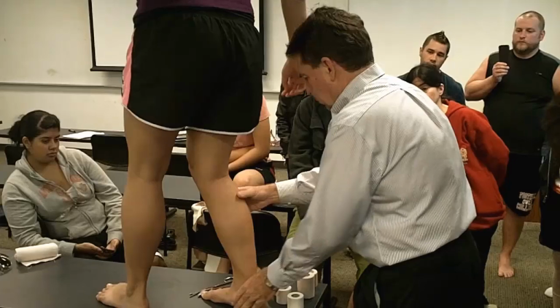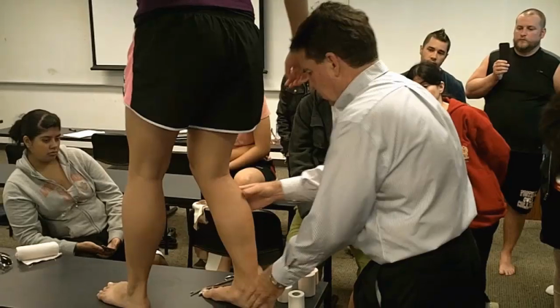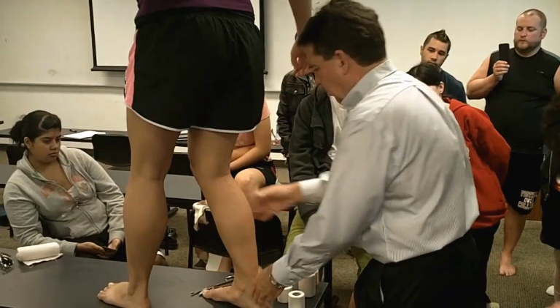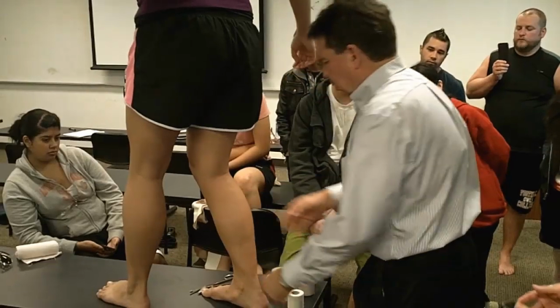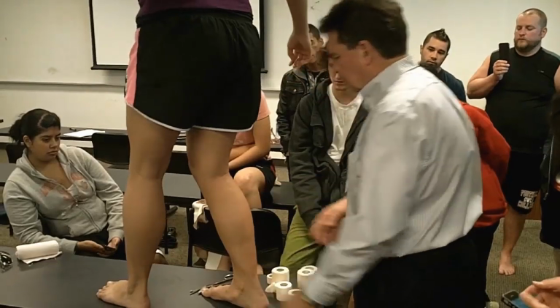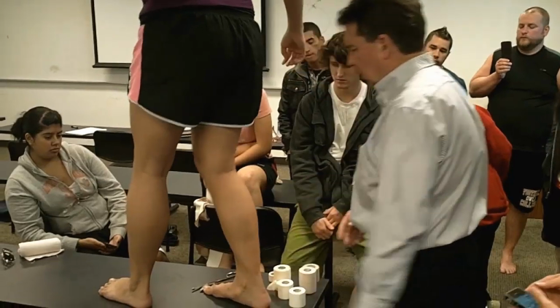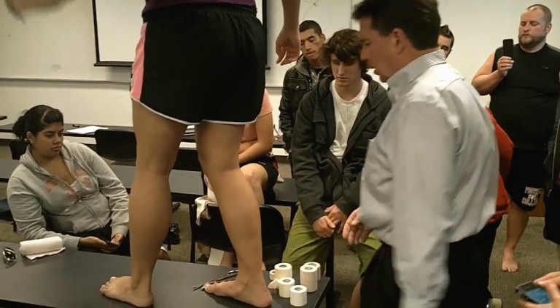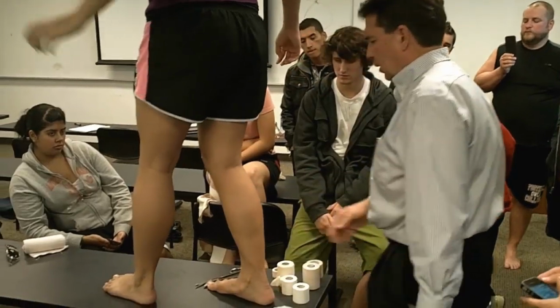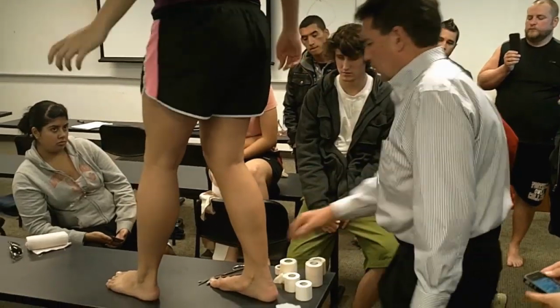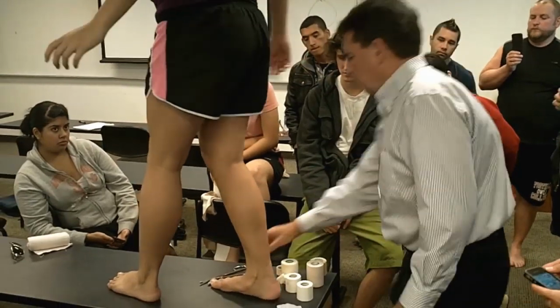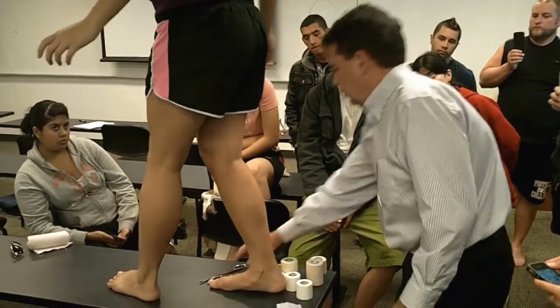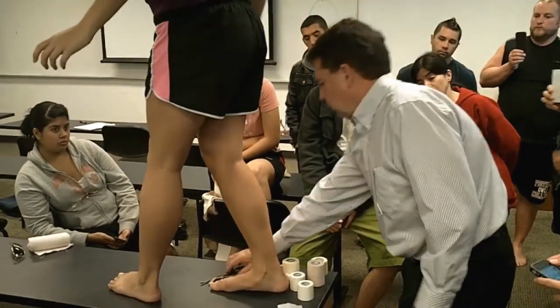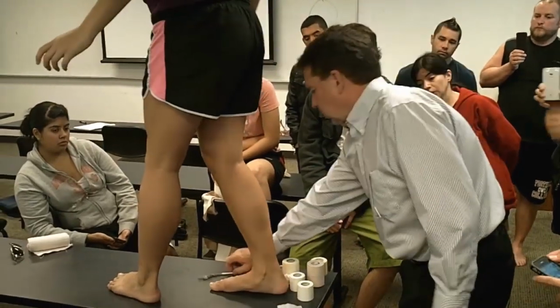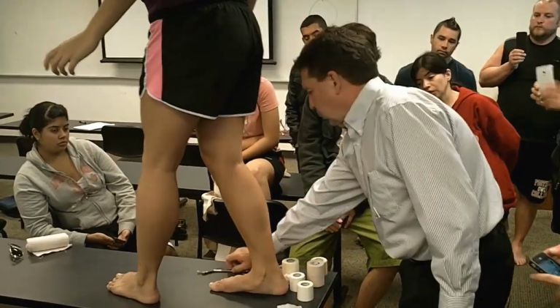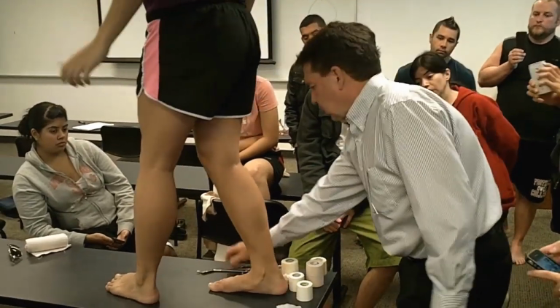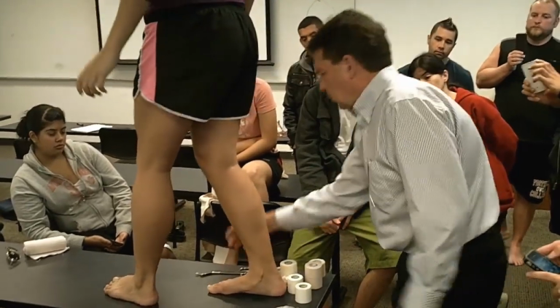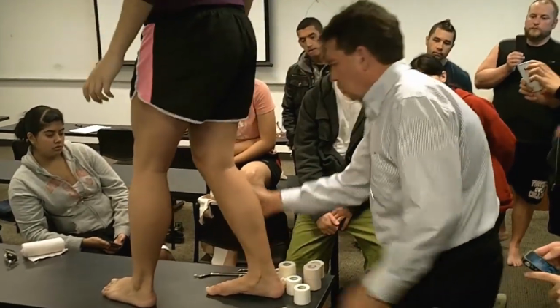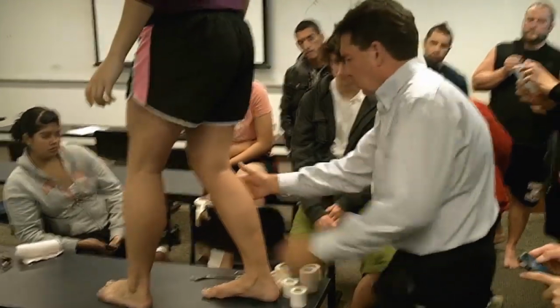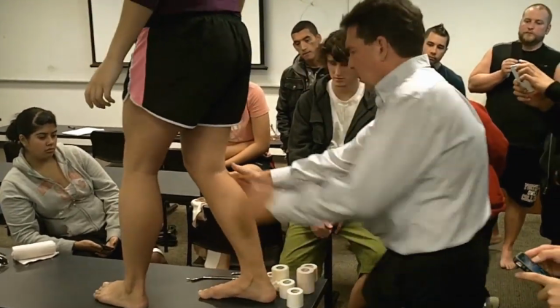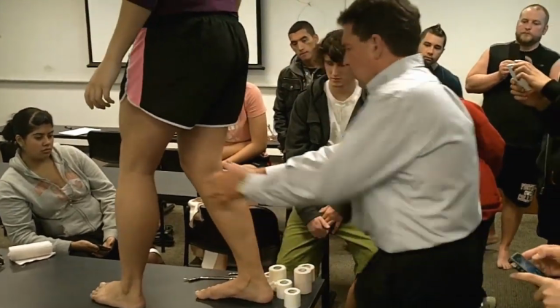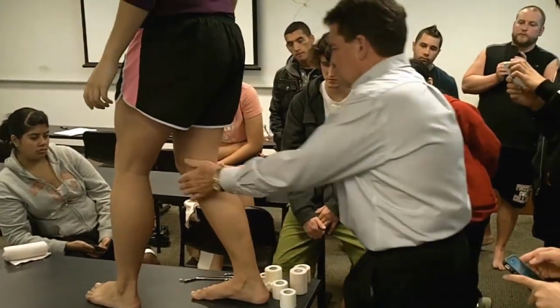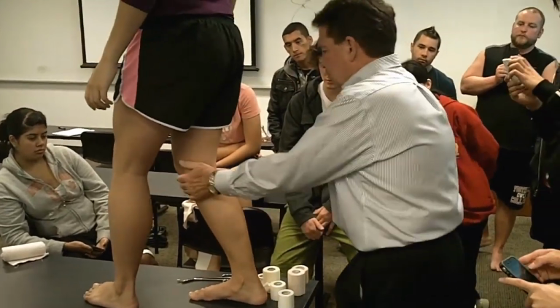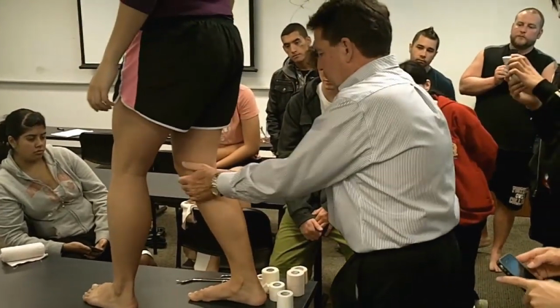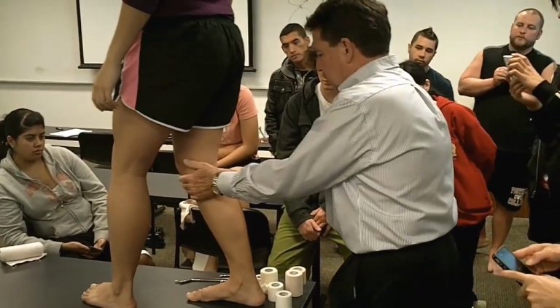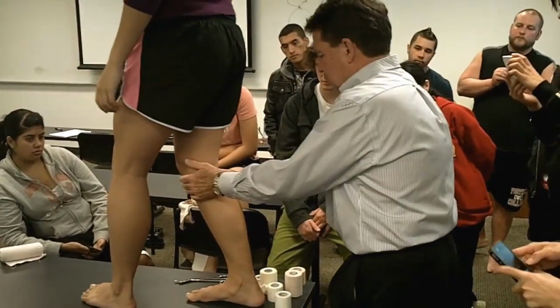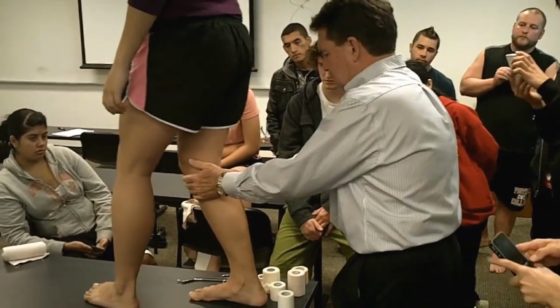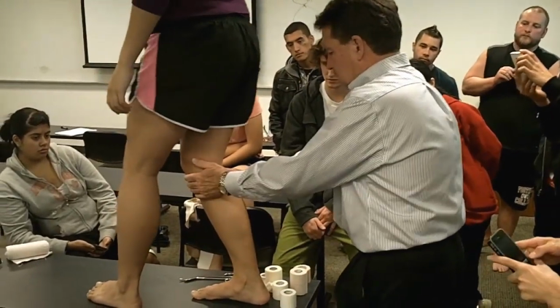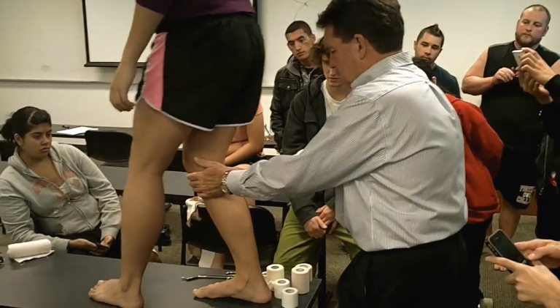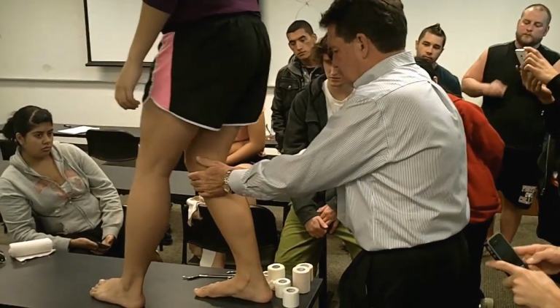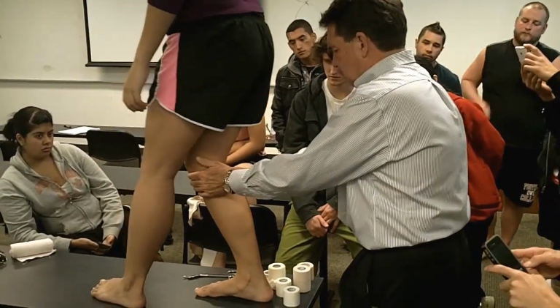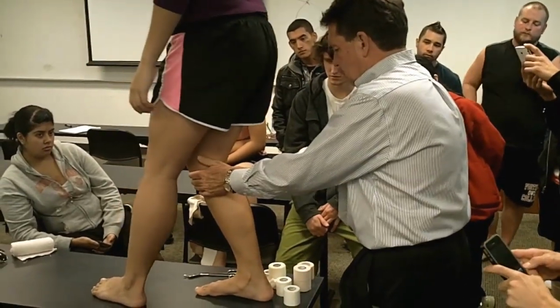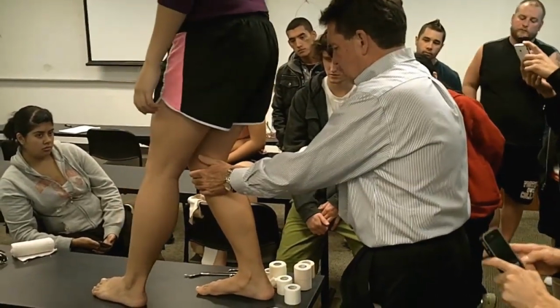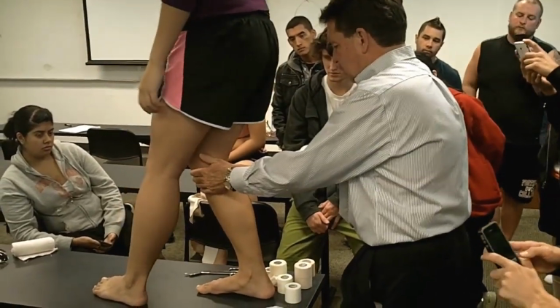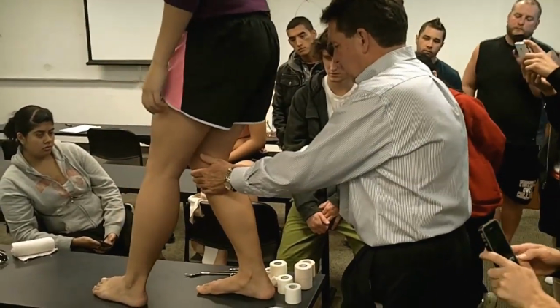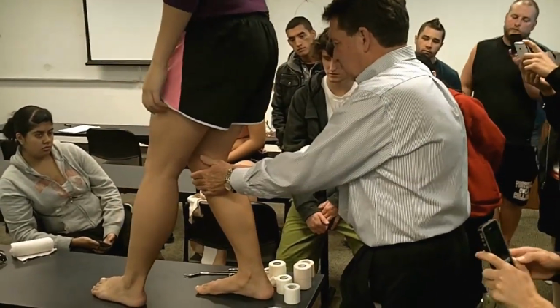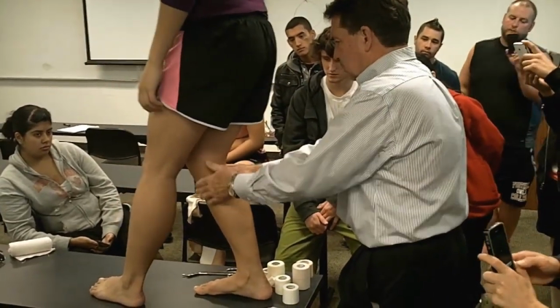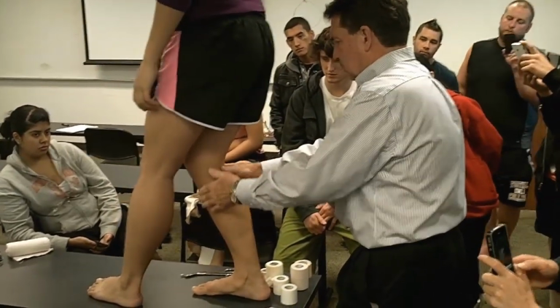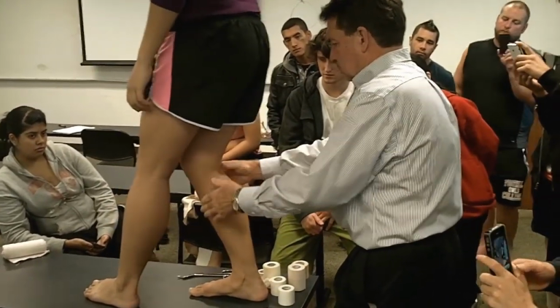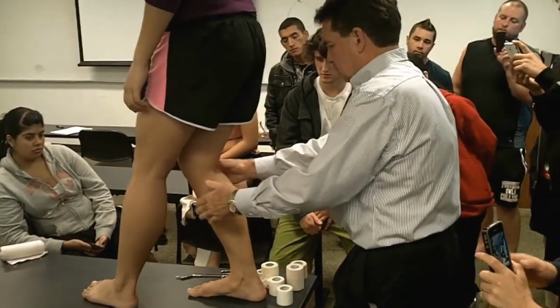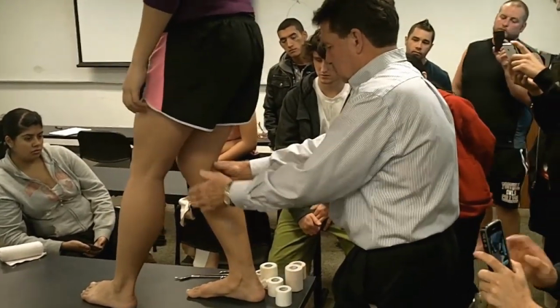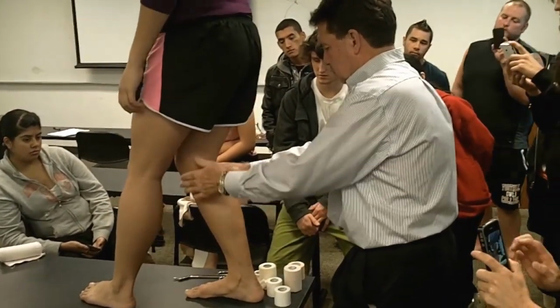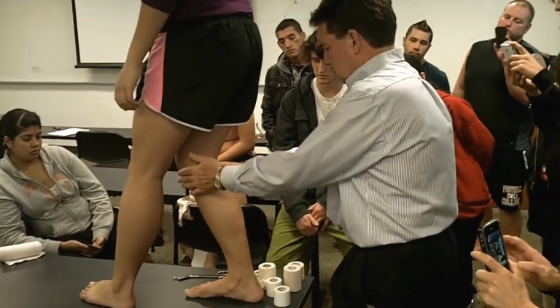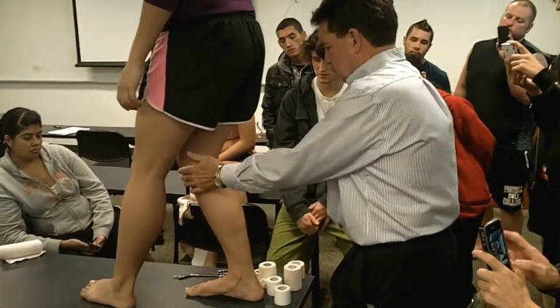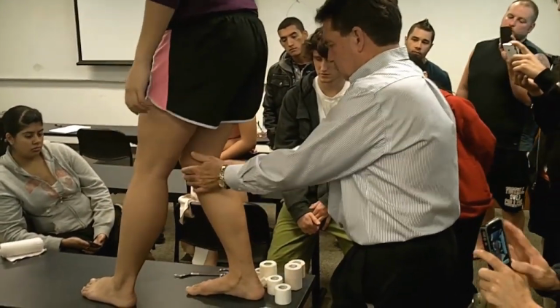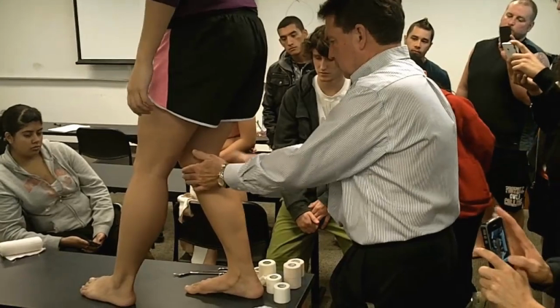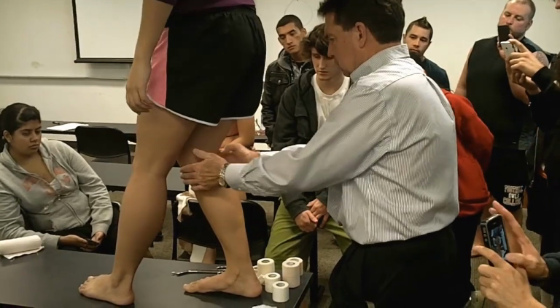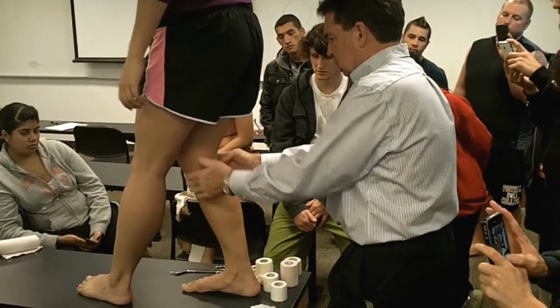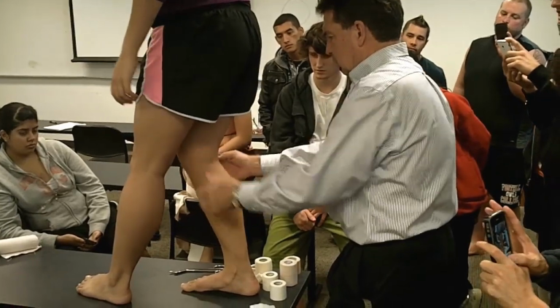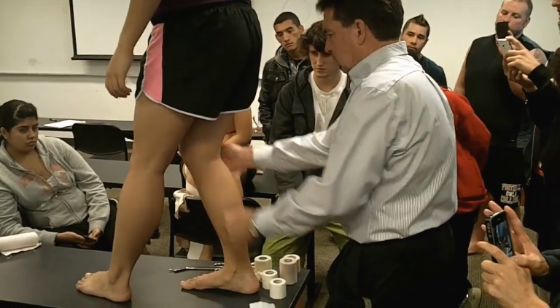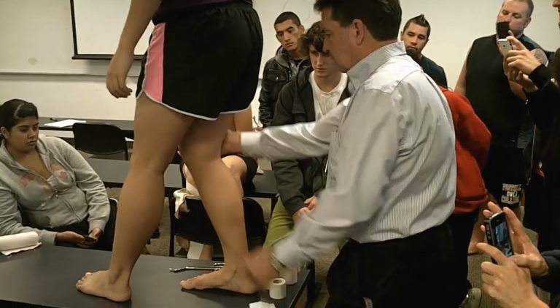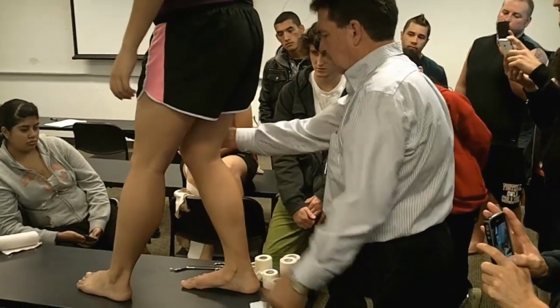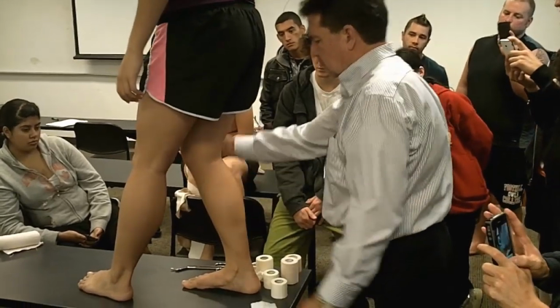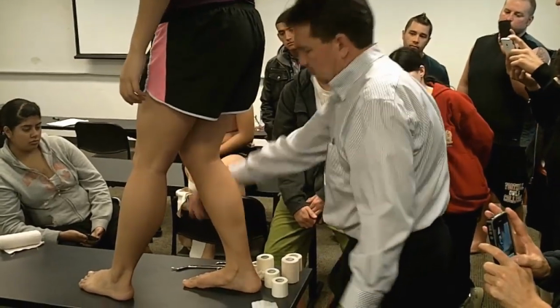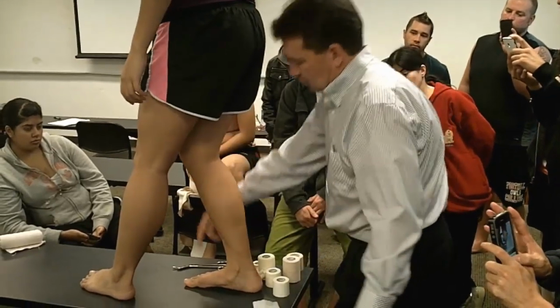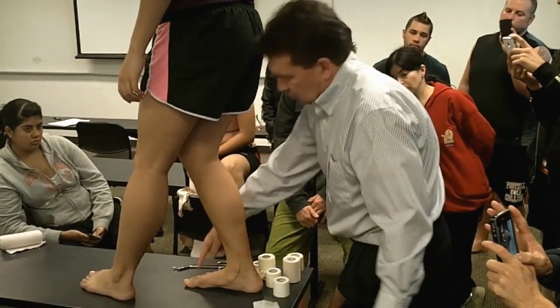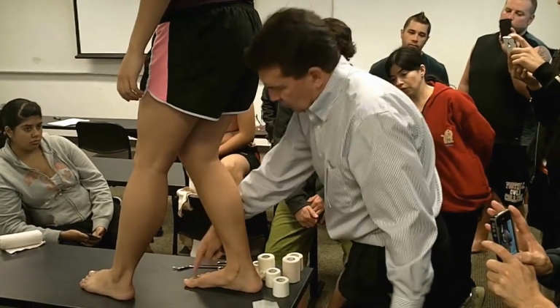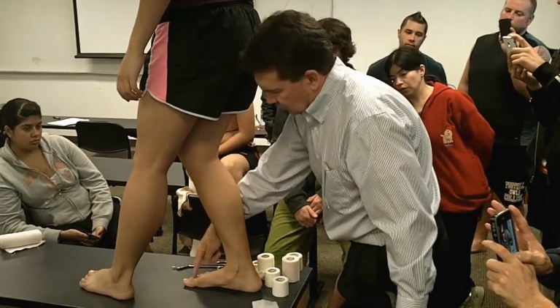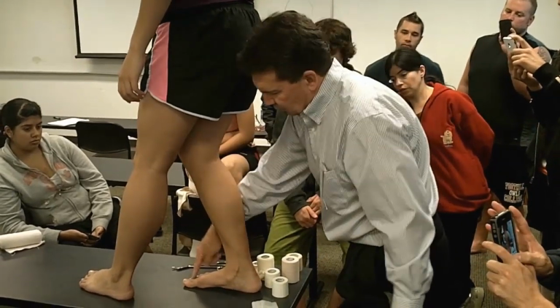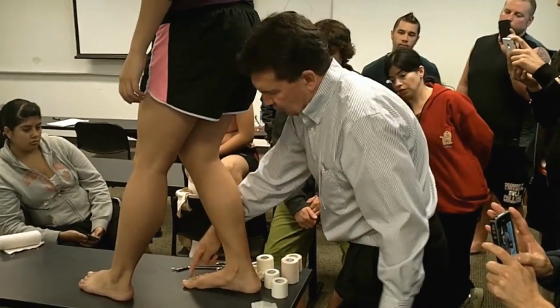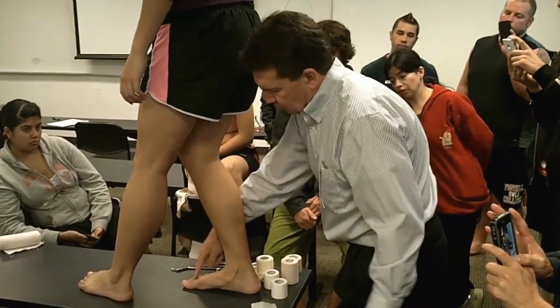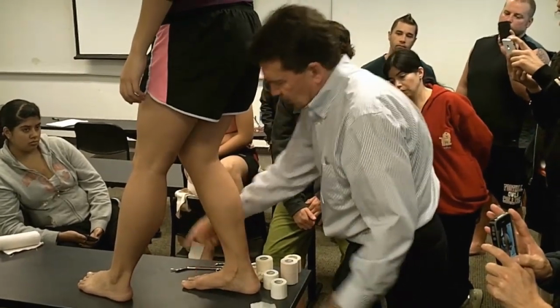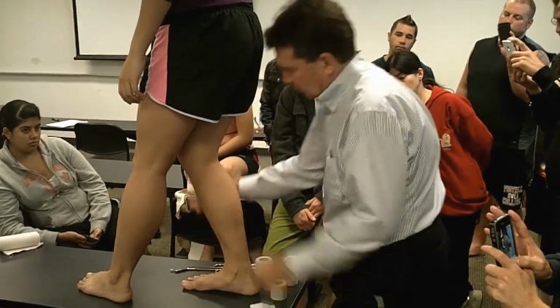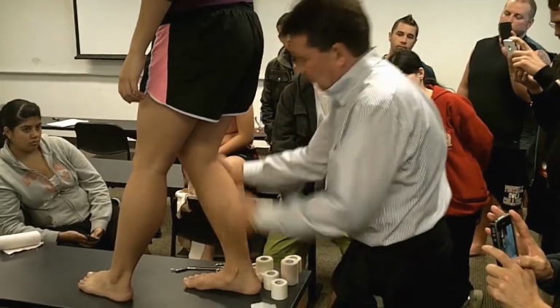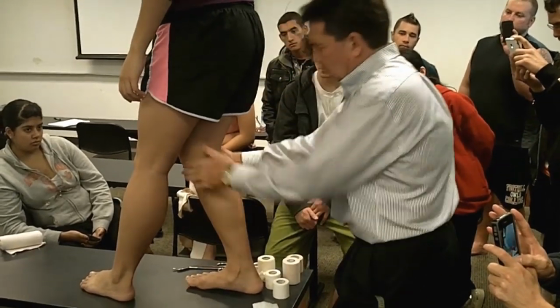Toe straight ahead, foot straight ahead, there you go. Just bend your knee to your second toe. Look down and just do your second toe.